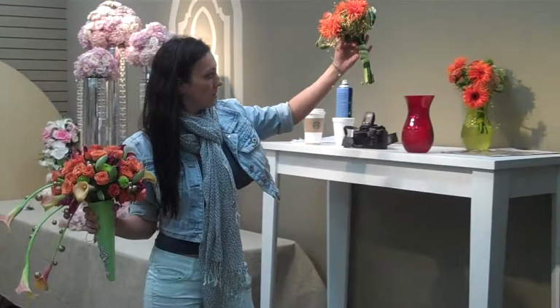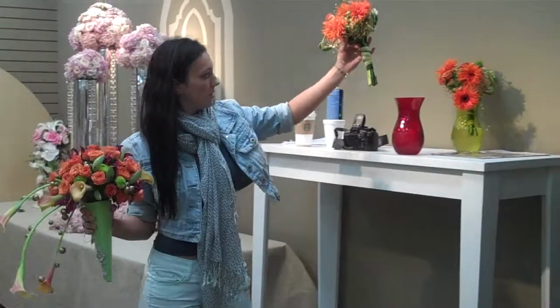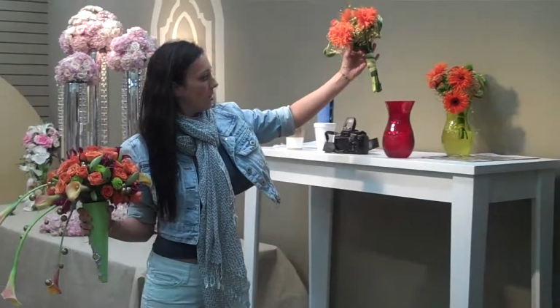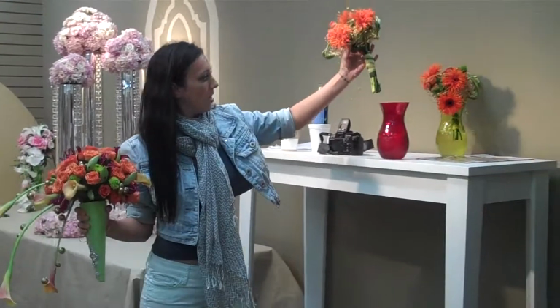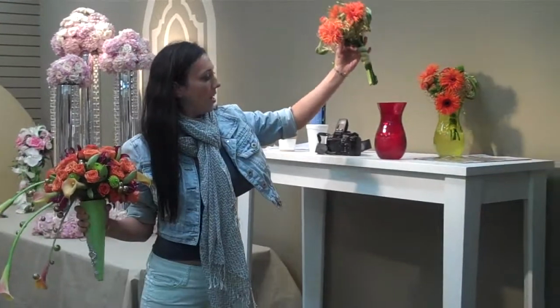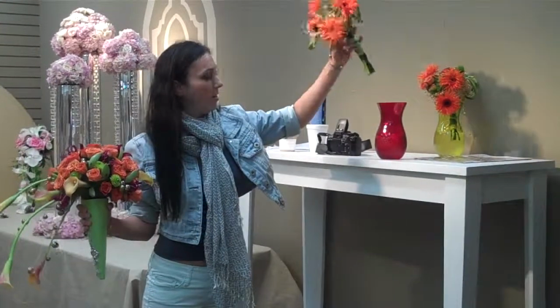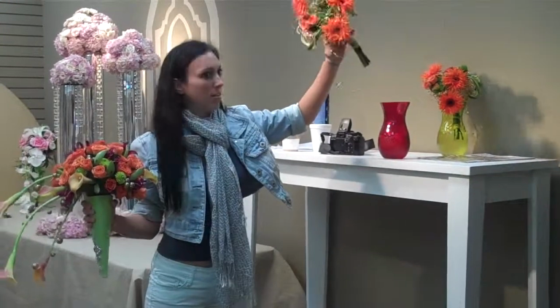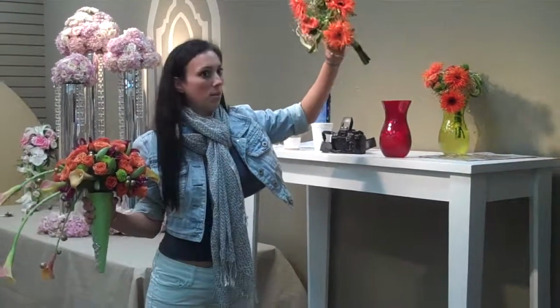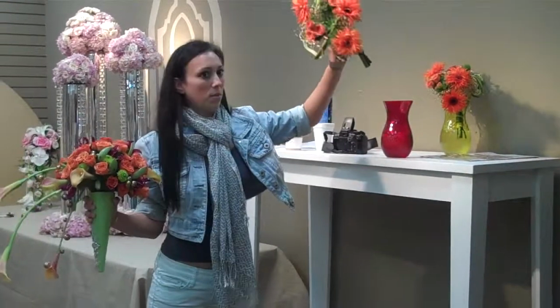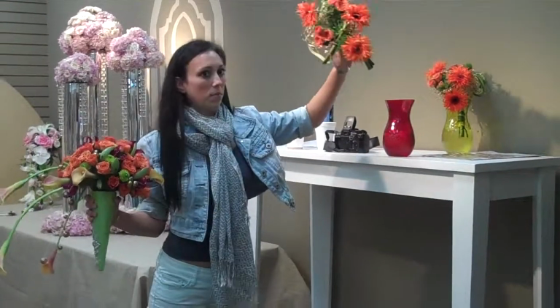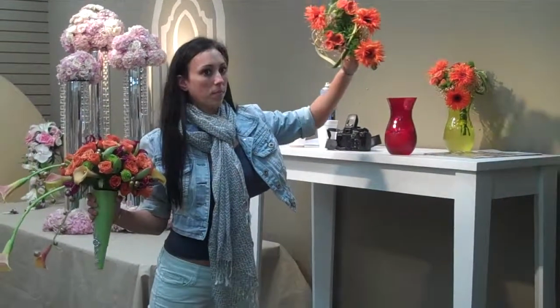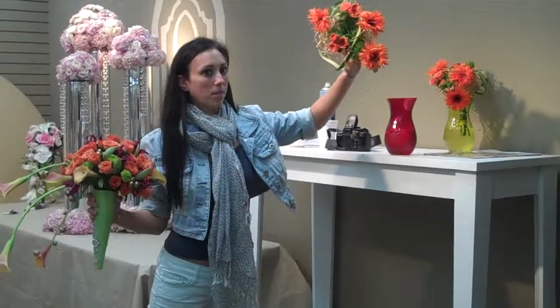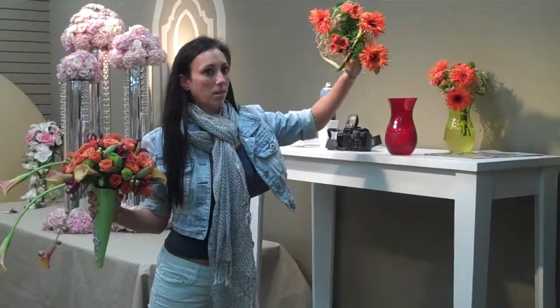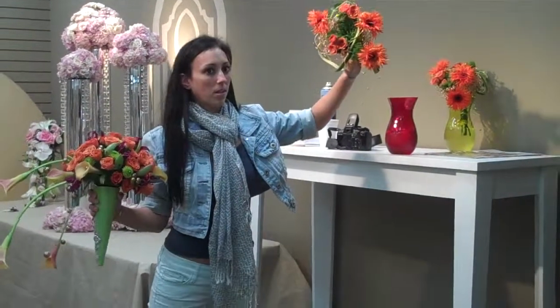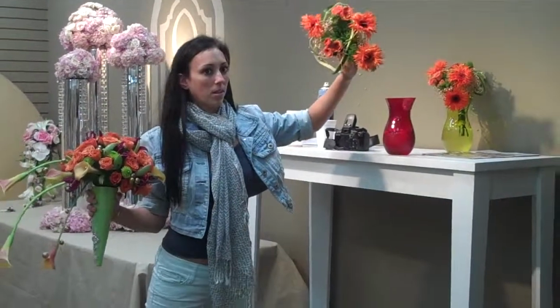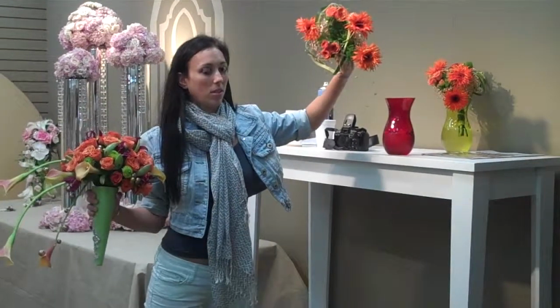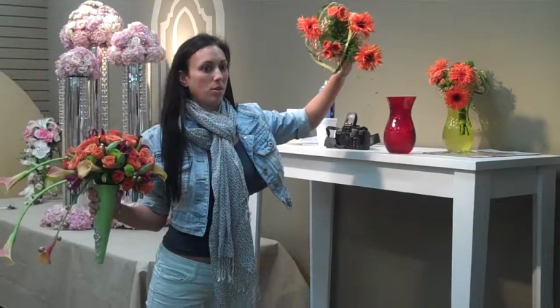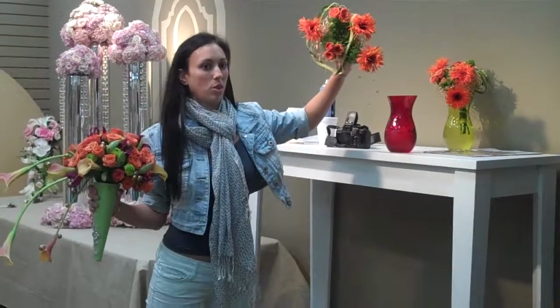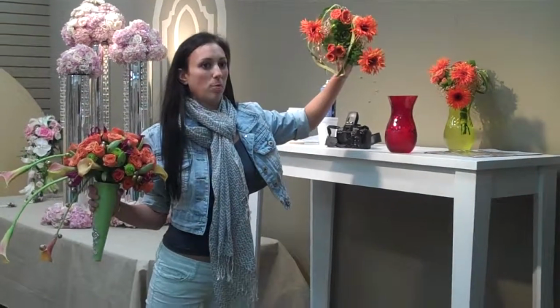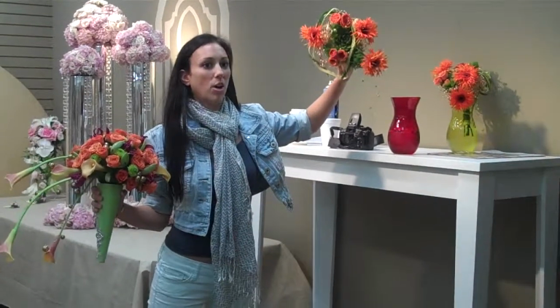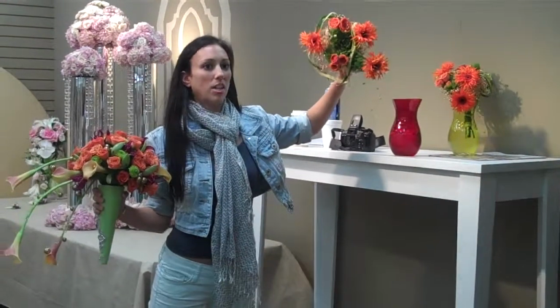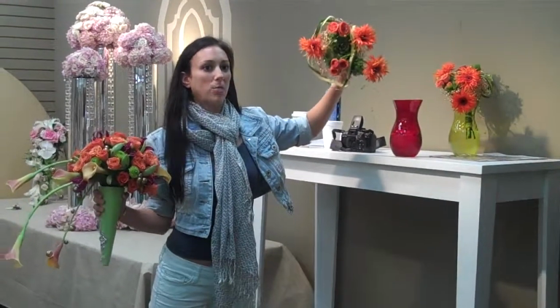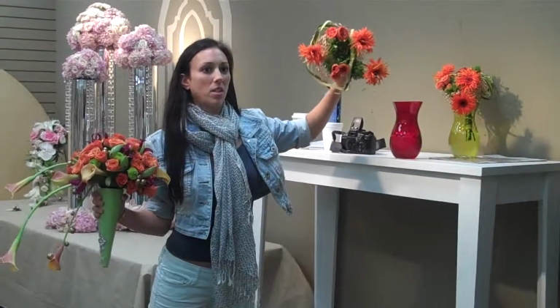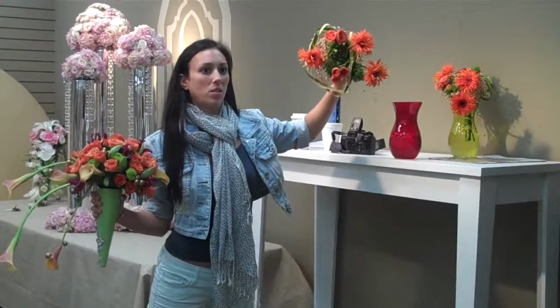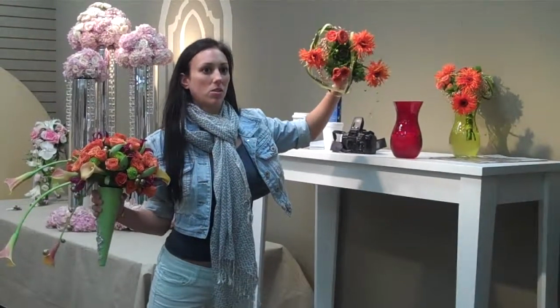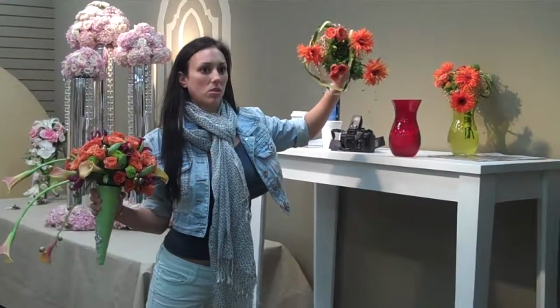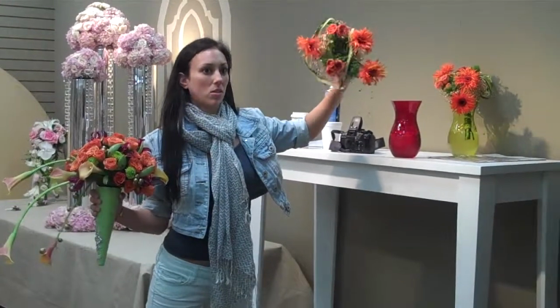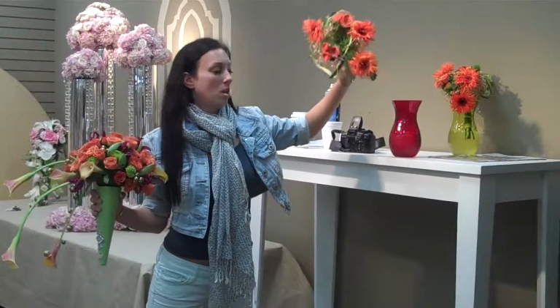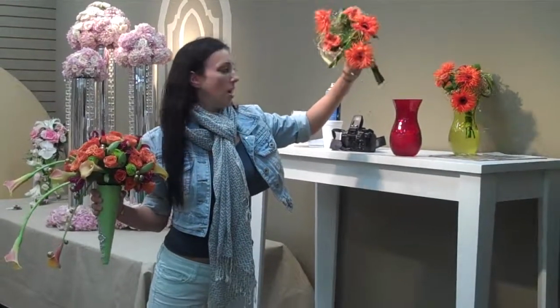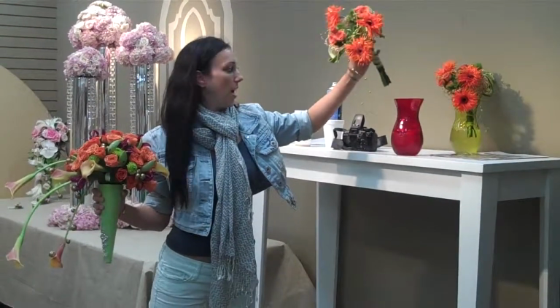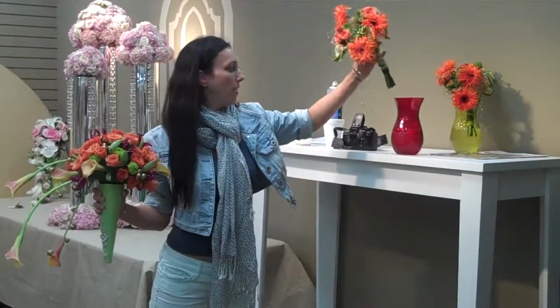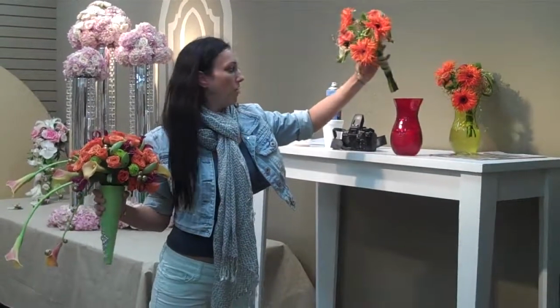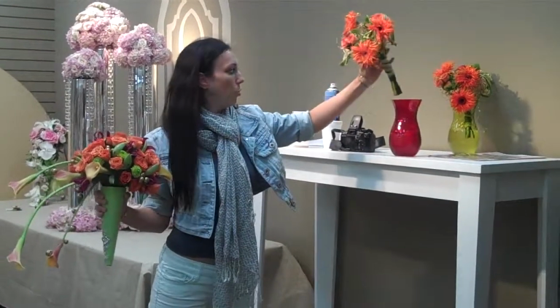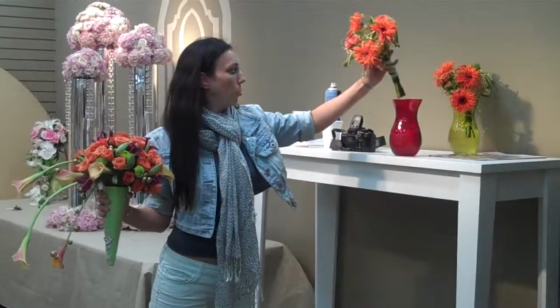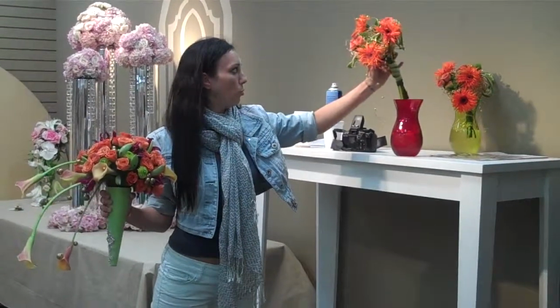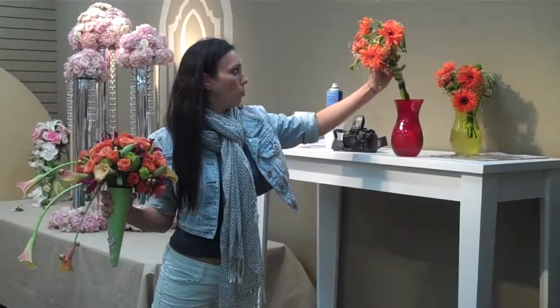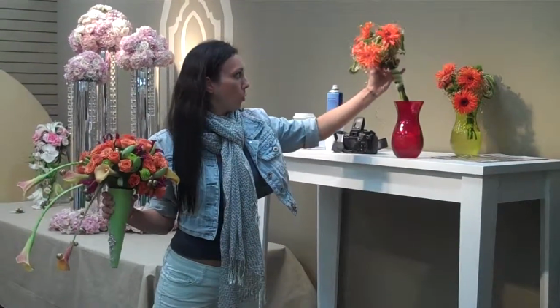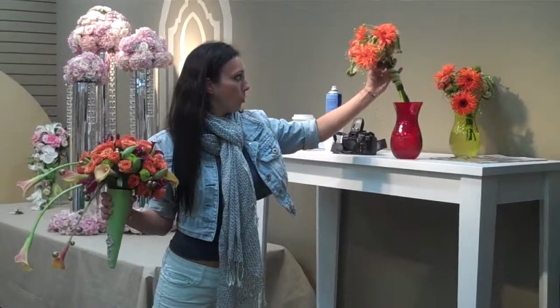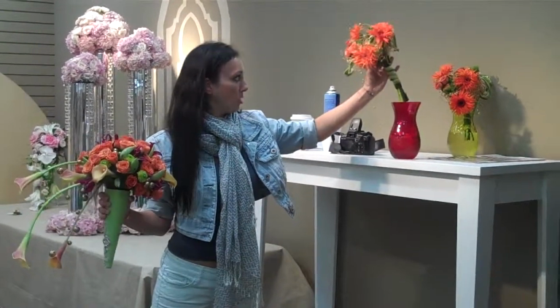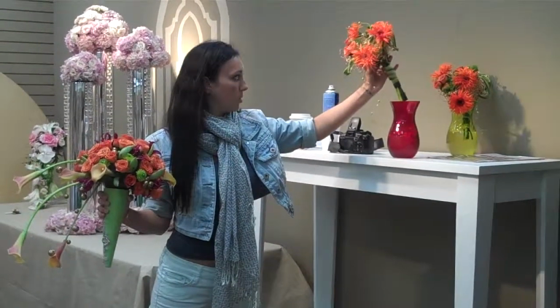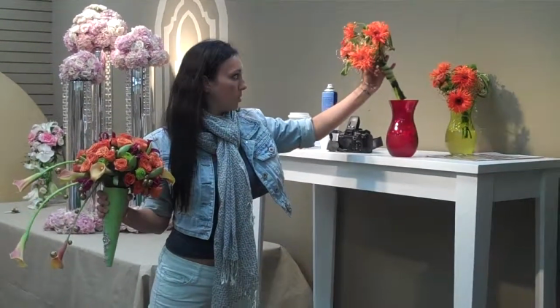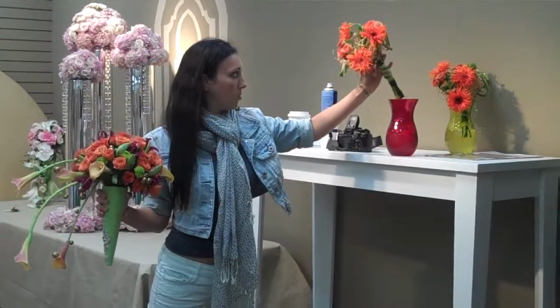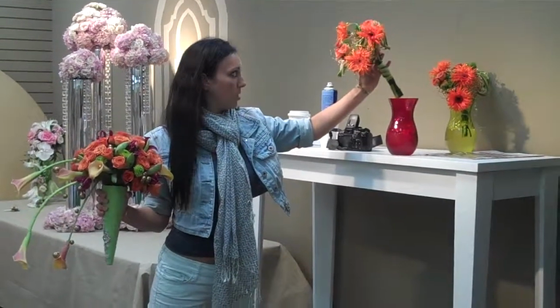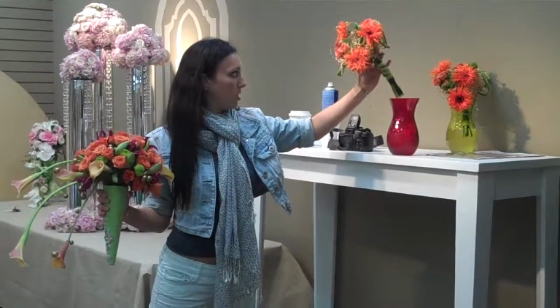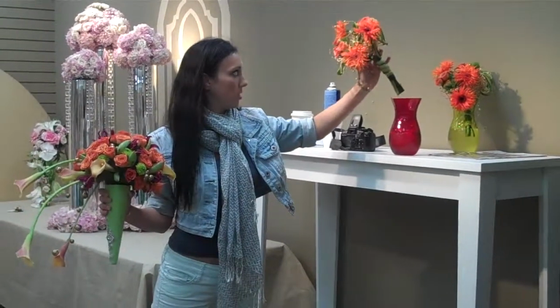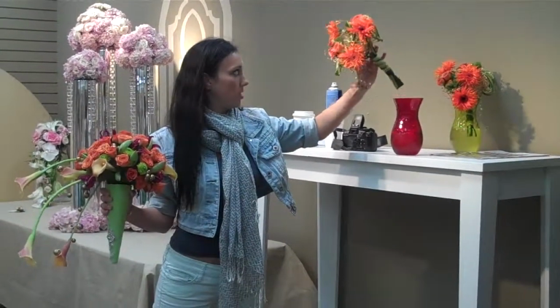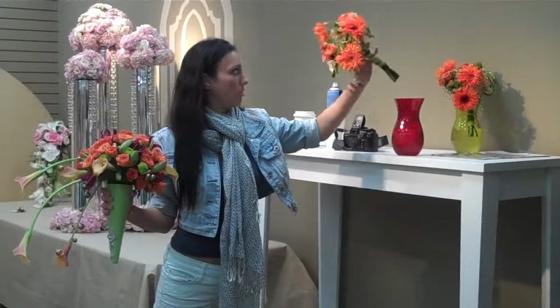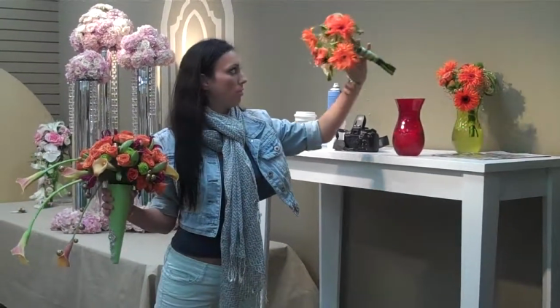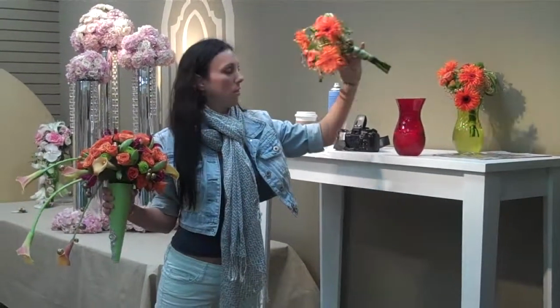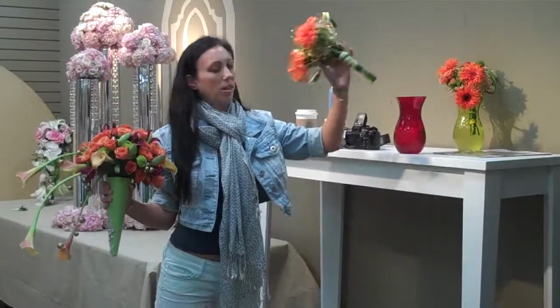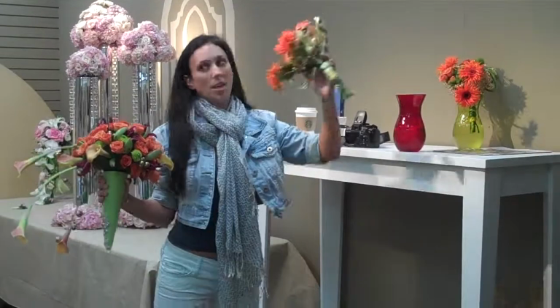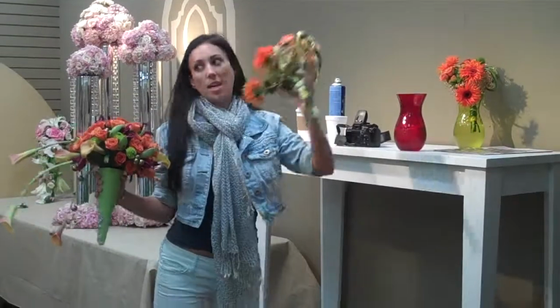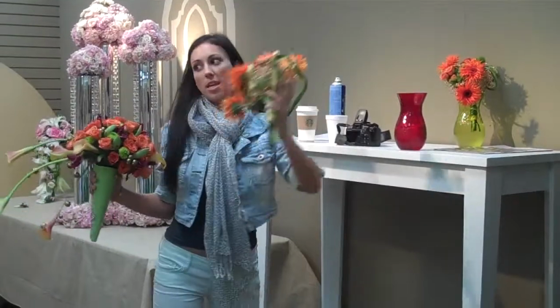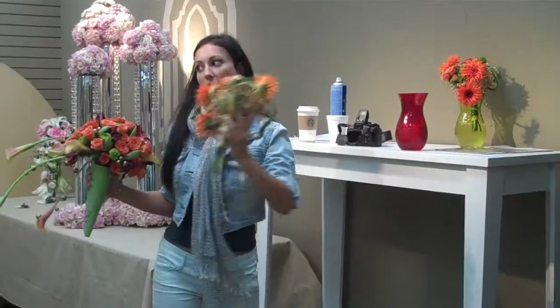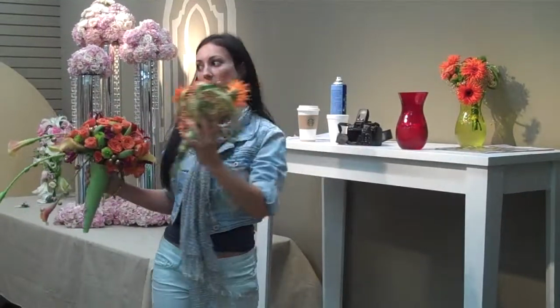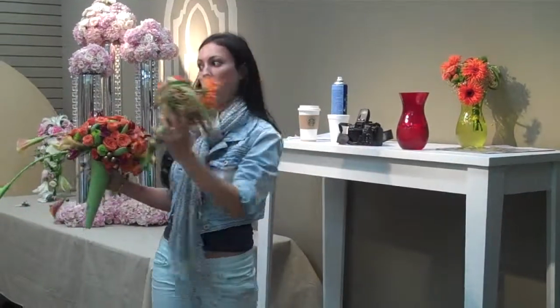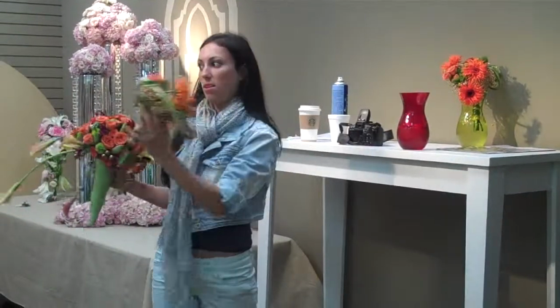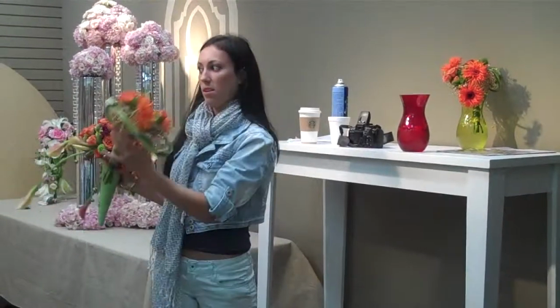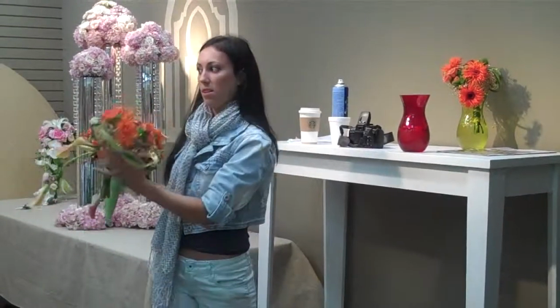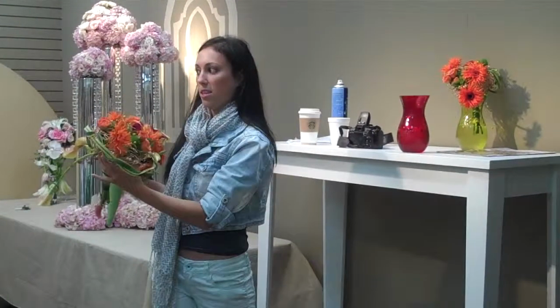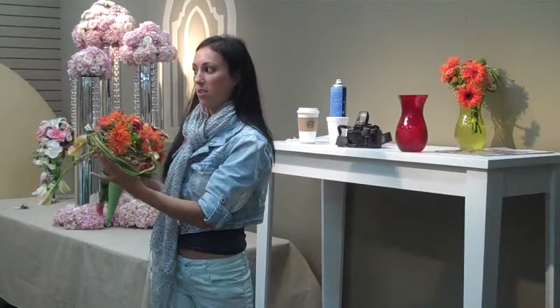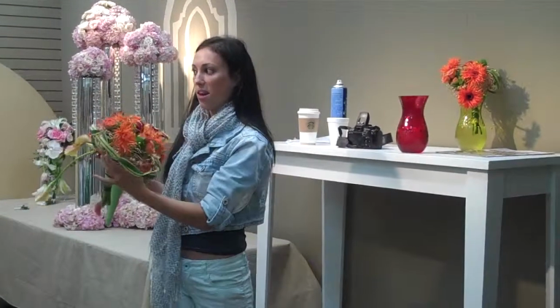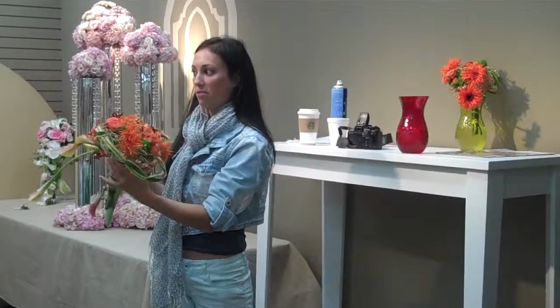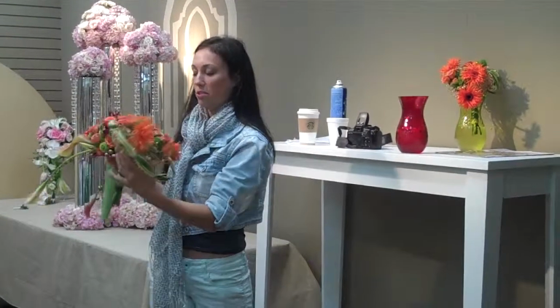And that's the bridesmaids bouquets. We're going to use these in front of the cake thereafter.